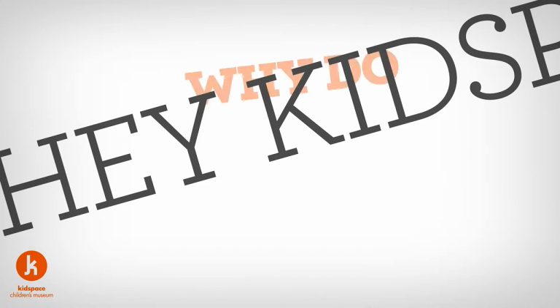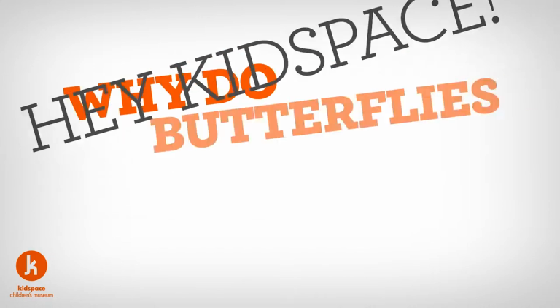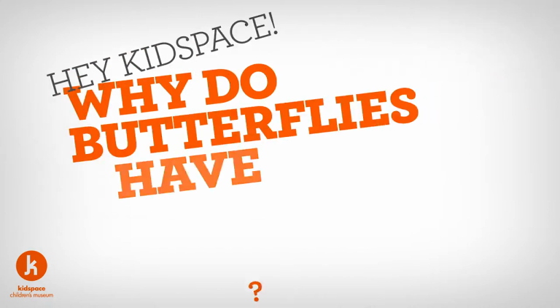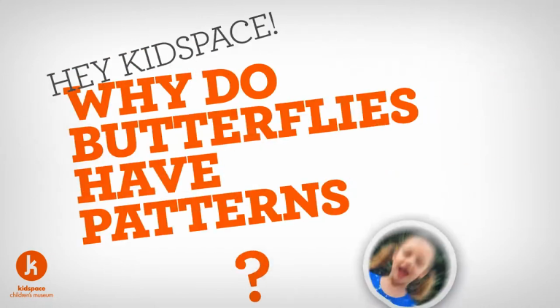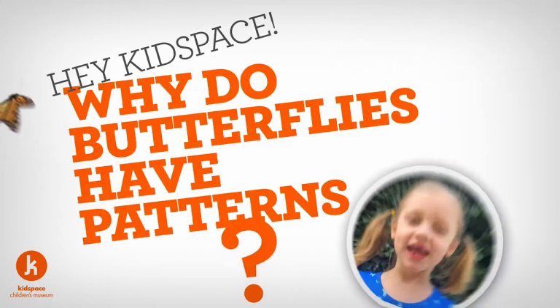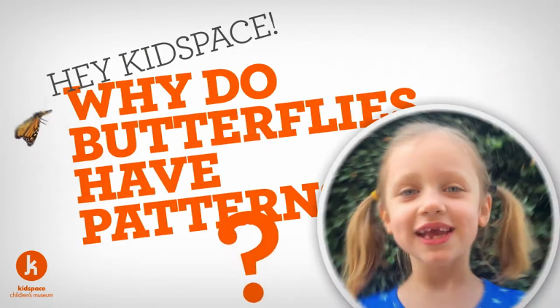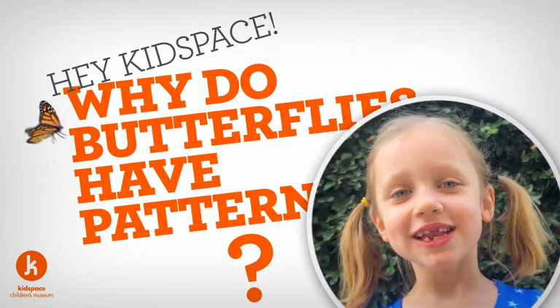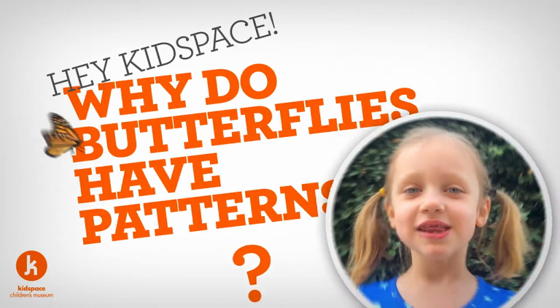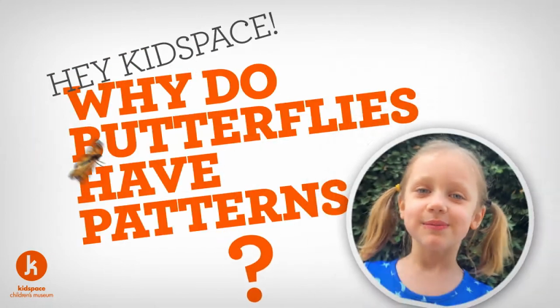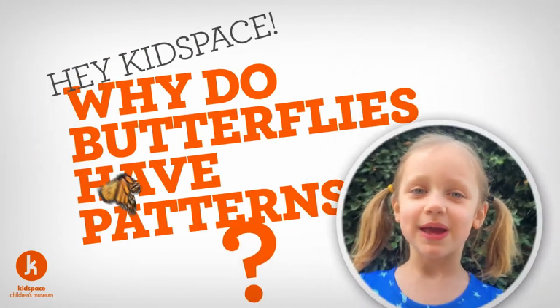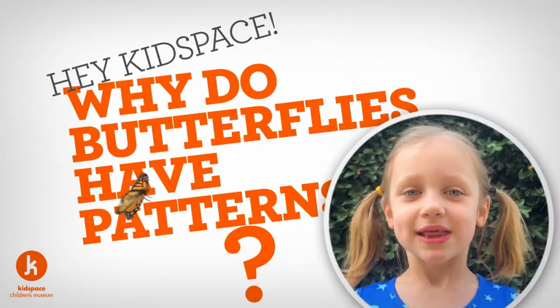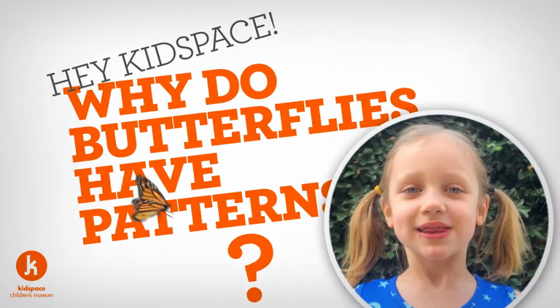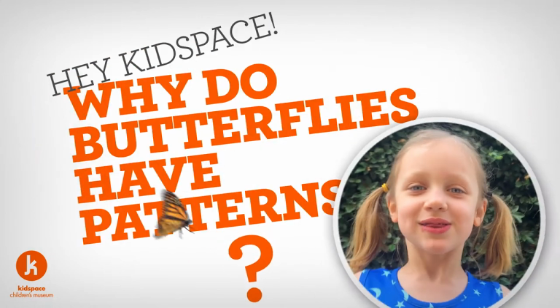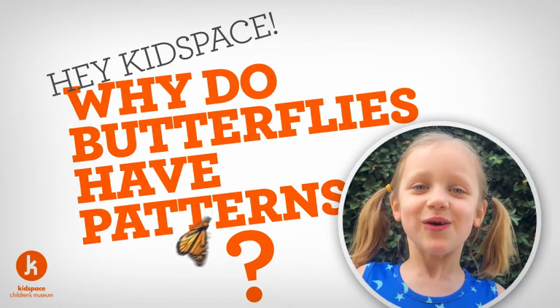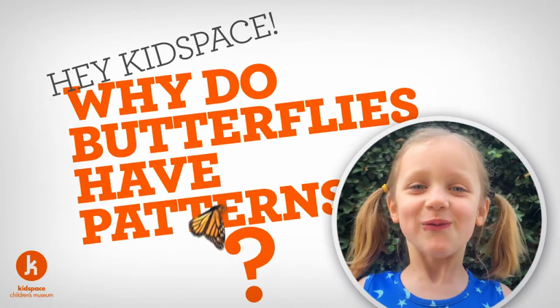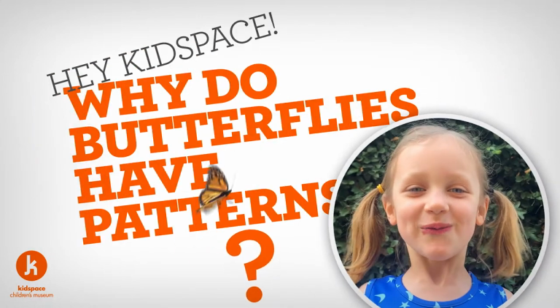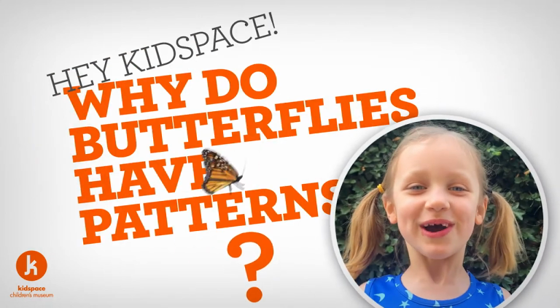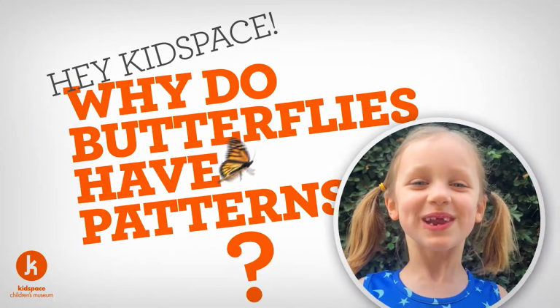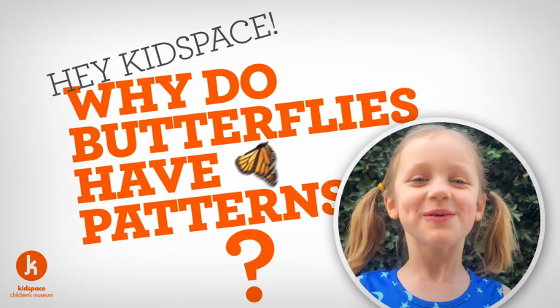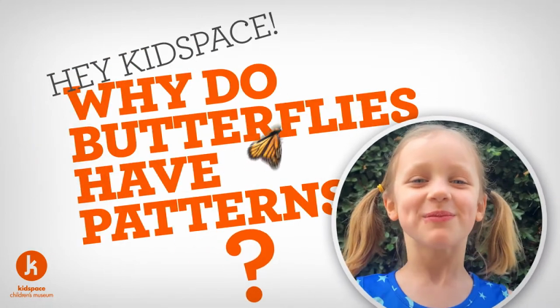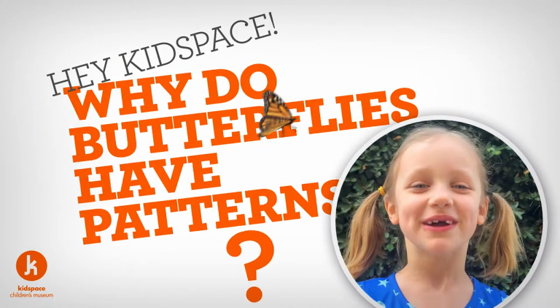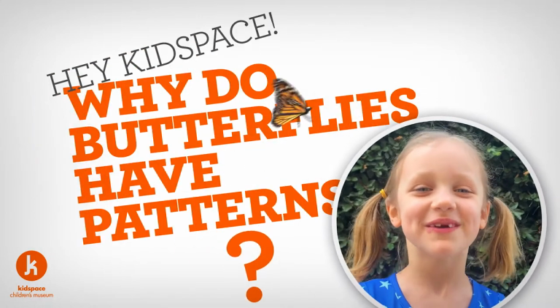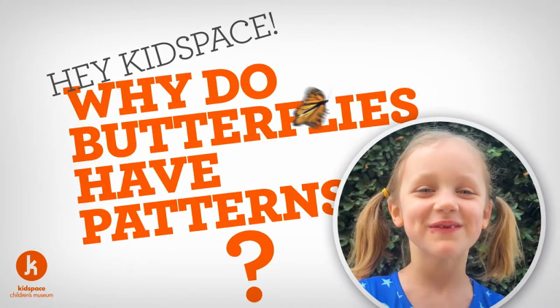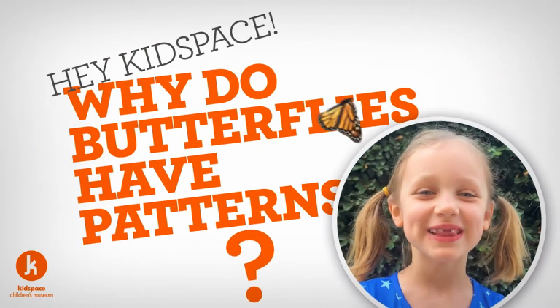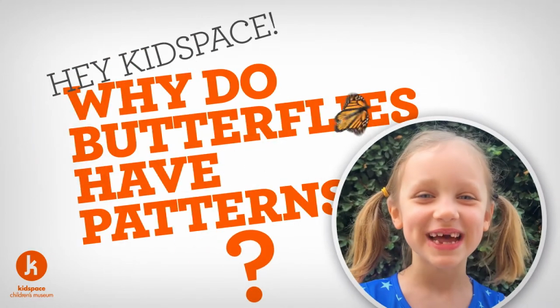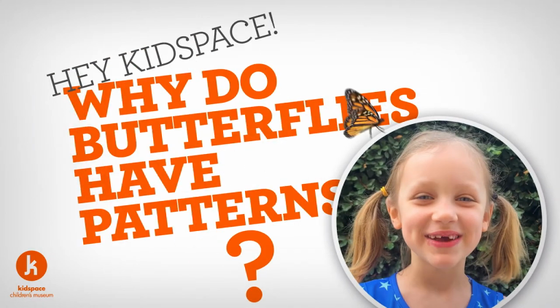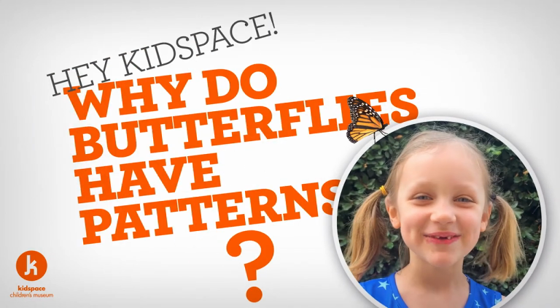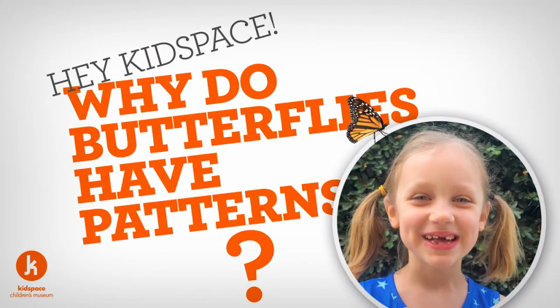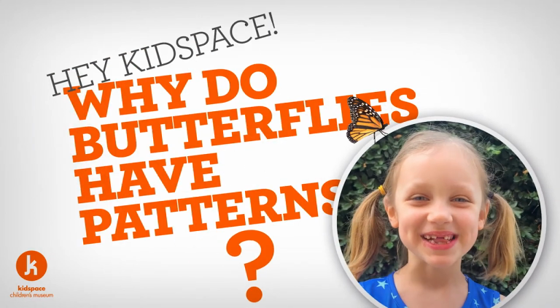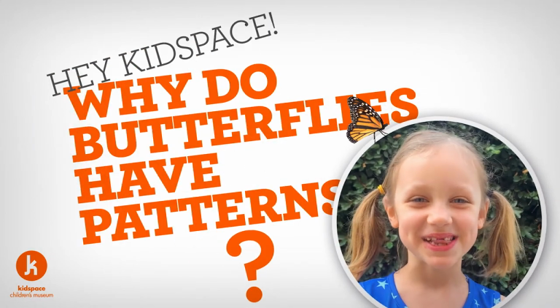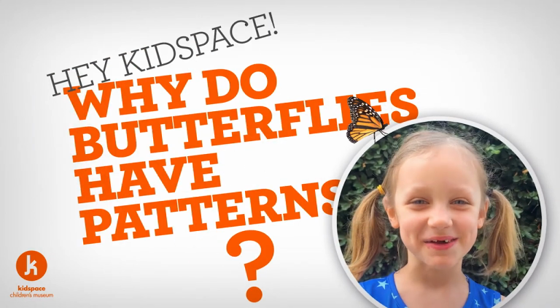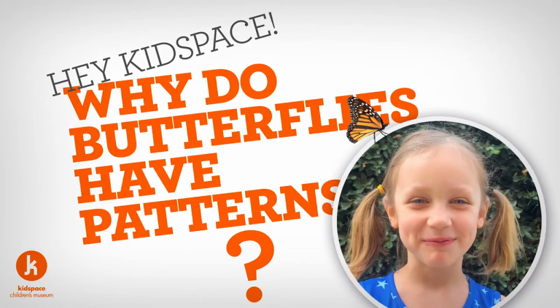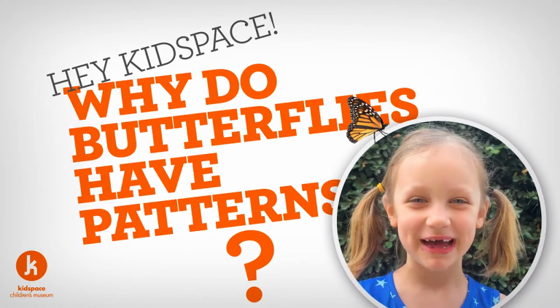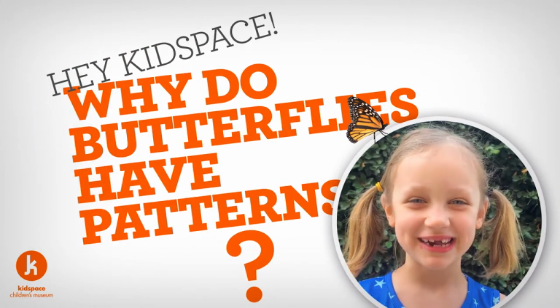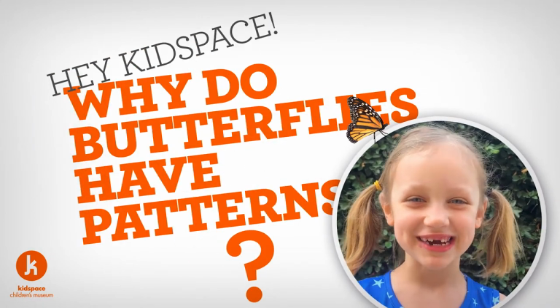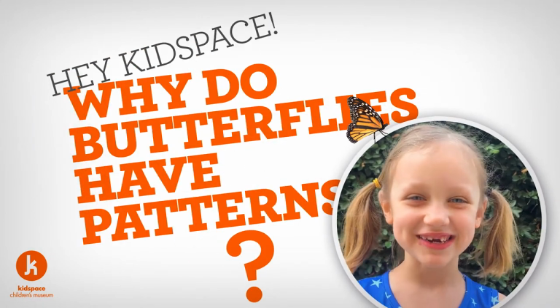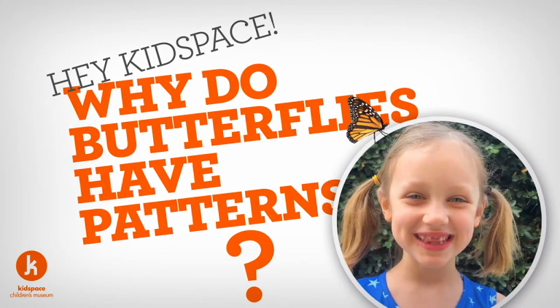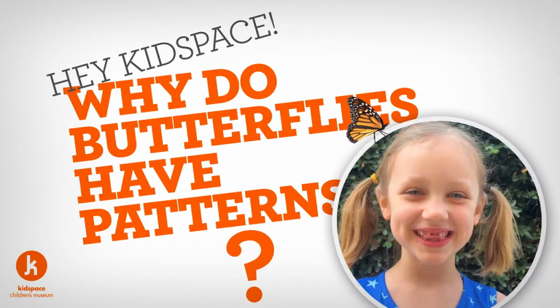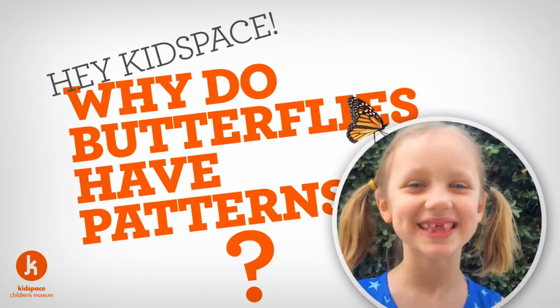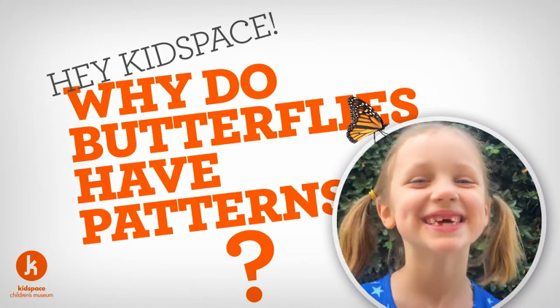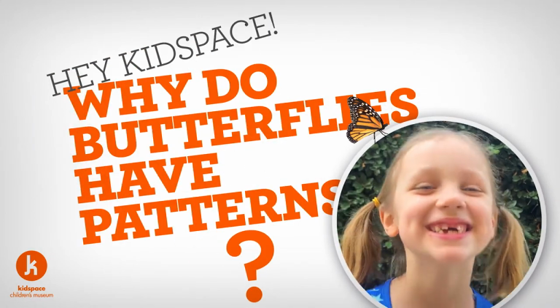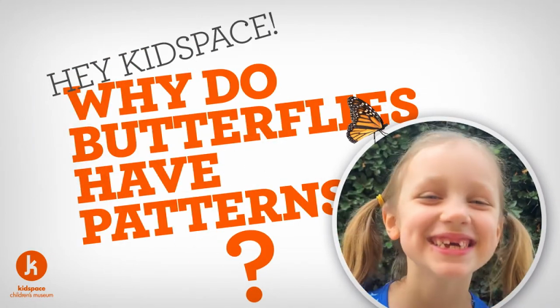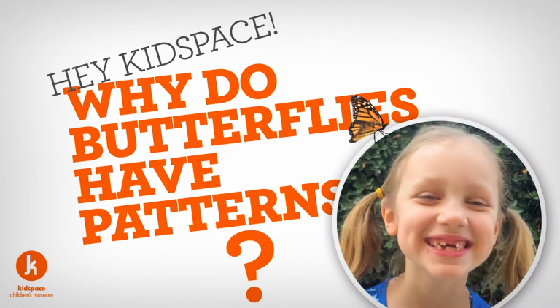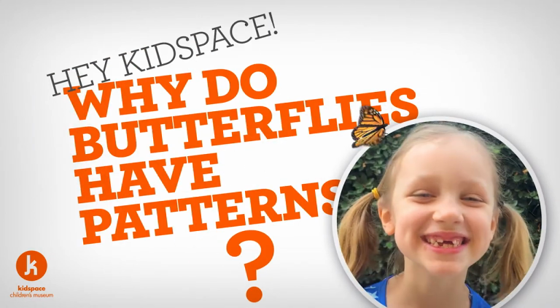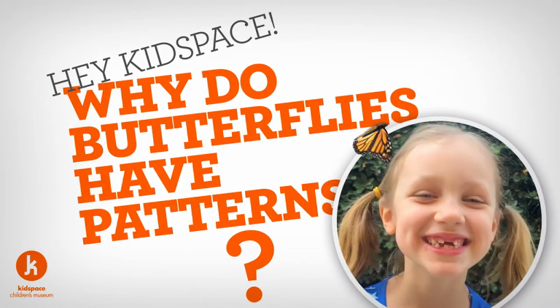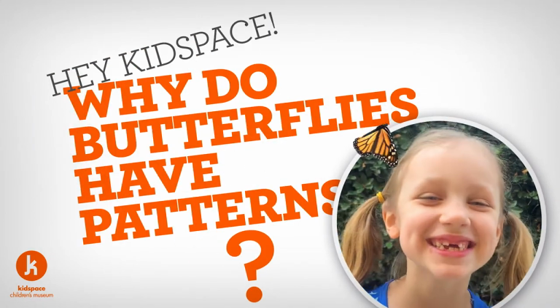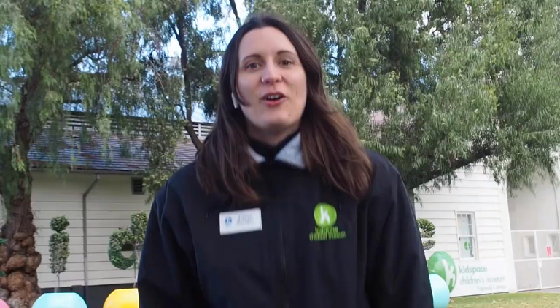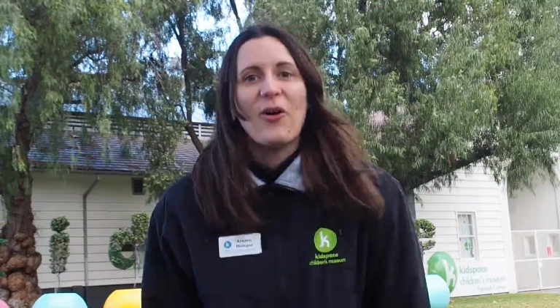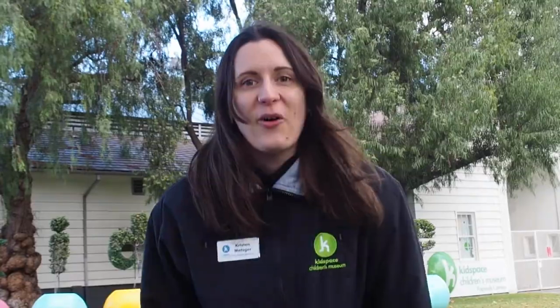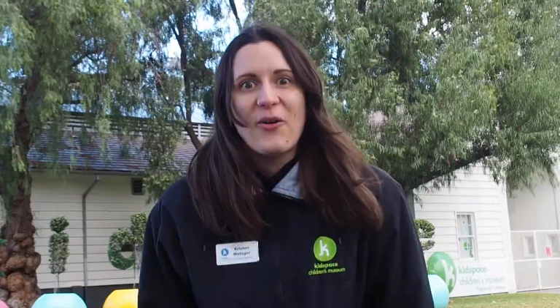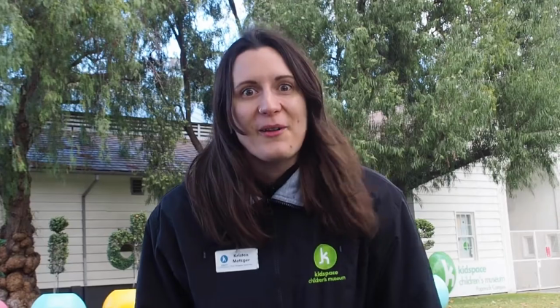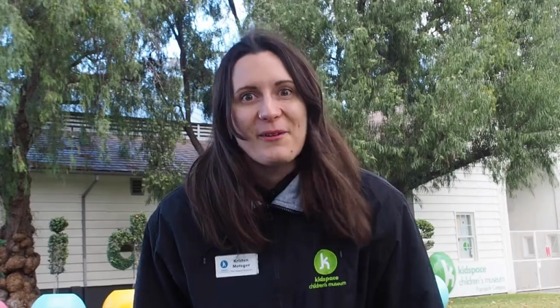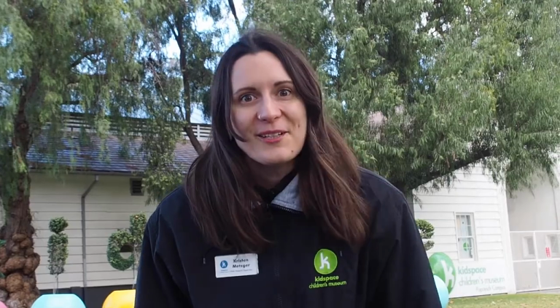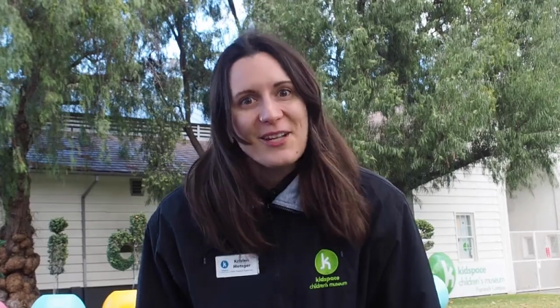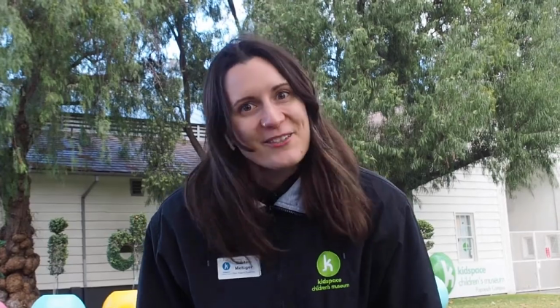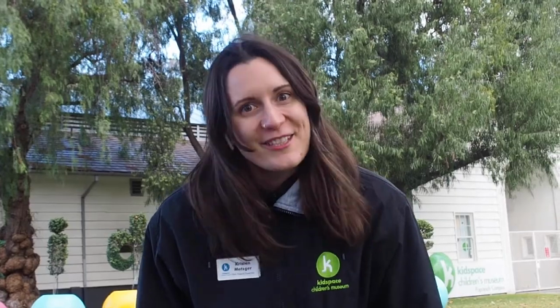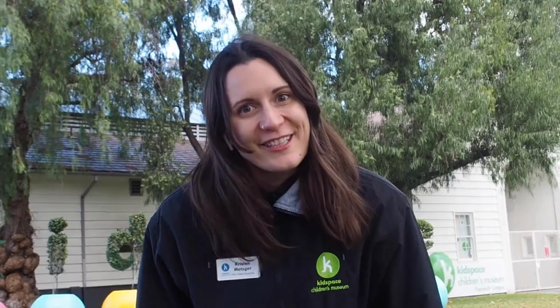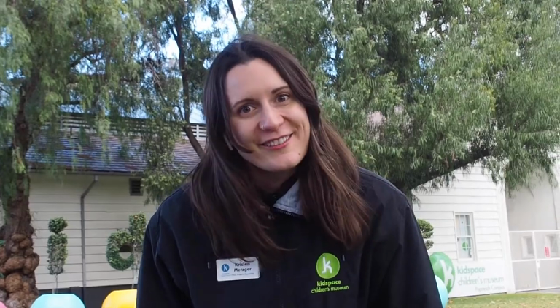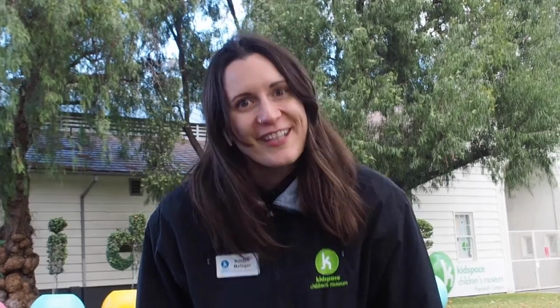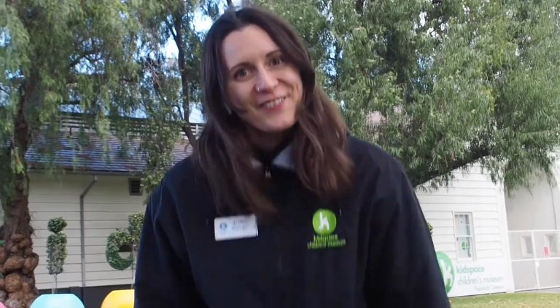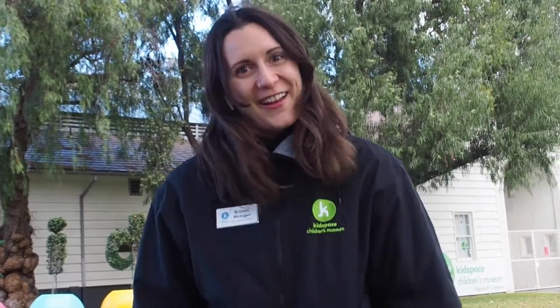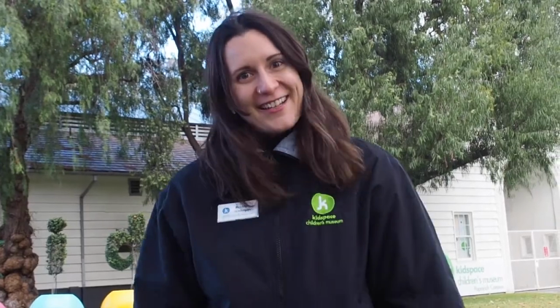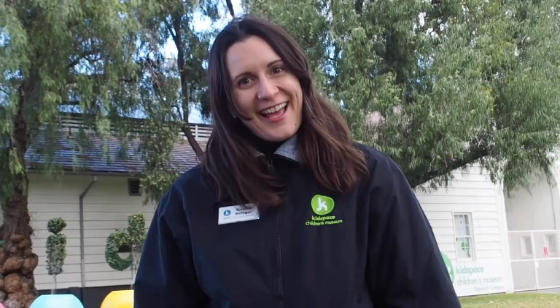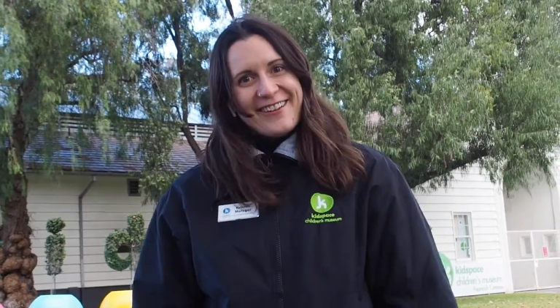Hey Kids Face, why do butterfly wings have patterns? Ooh, I want to know too. Let's find out.